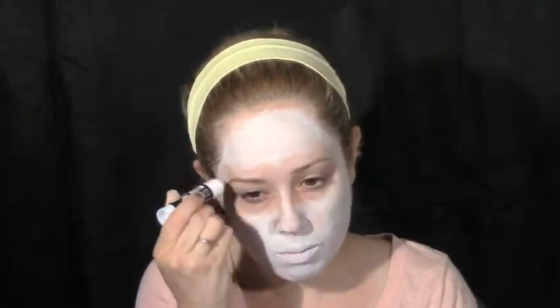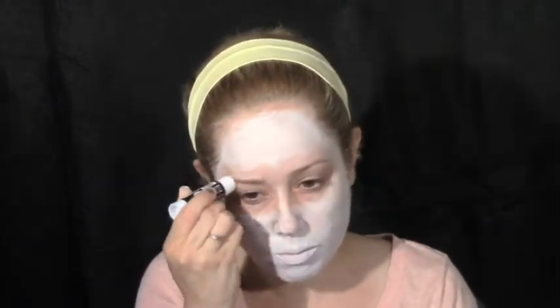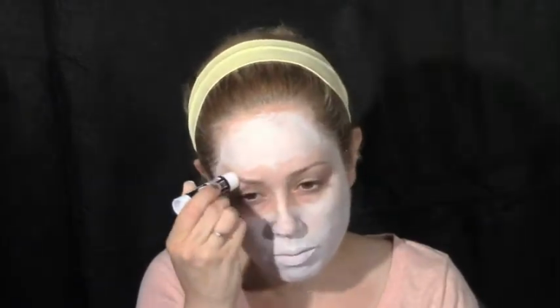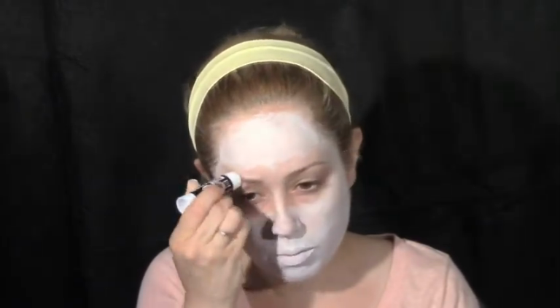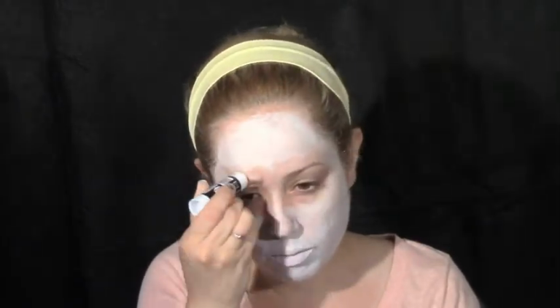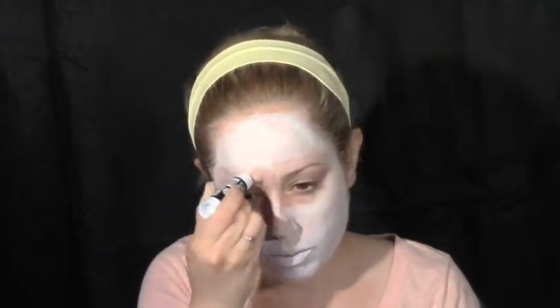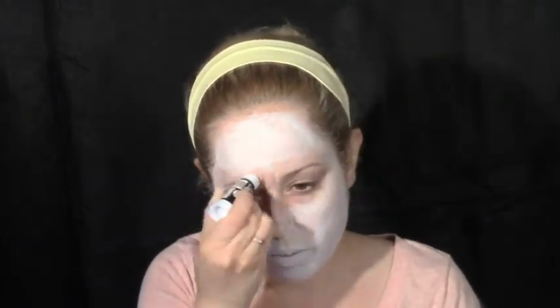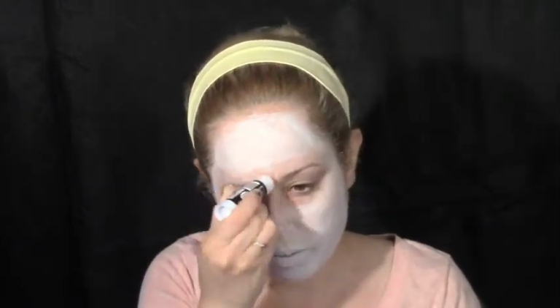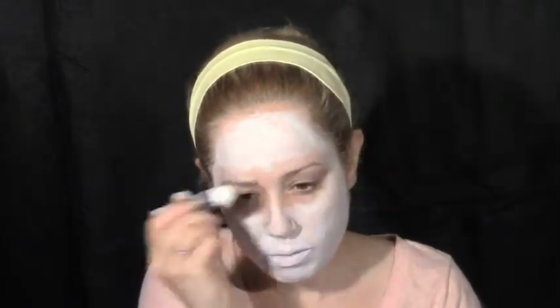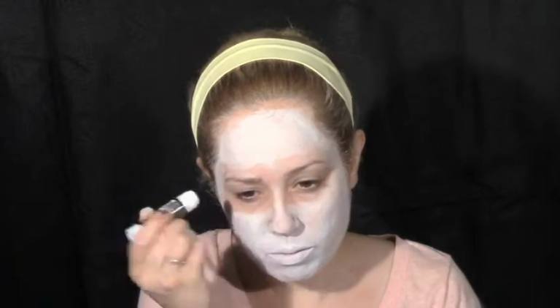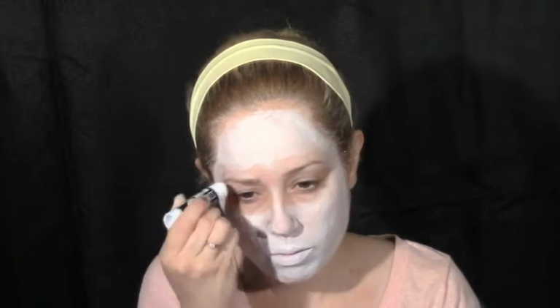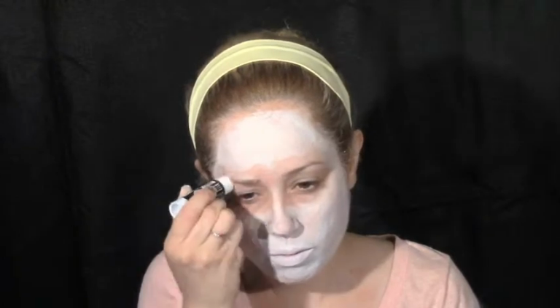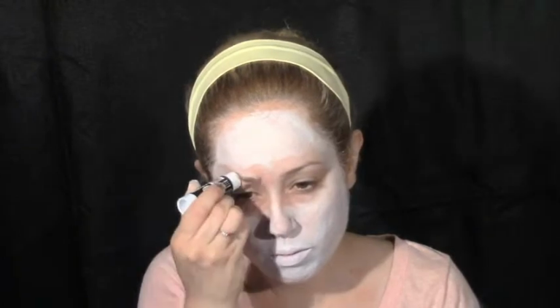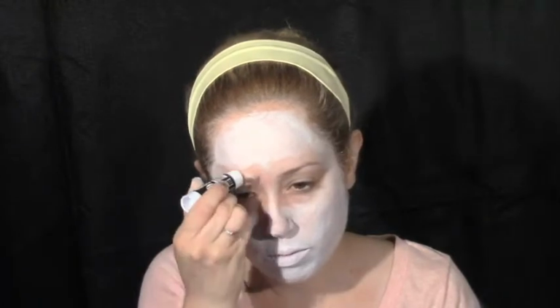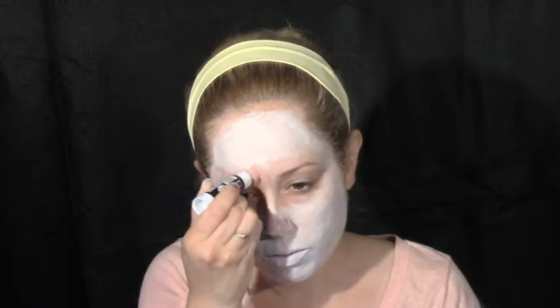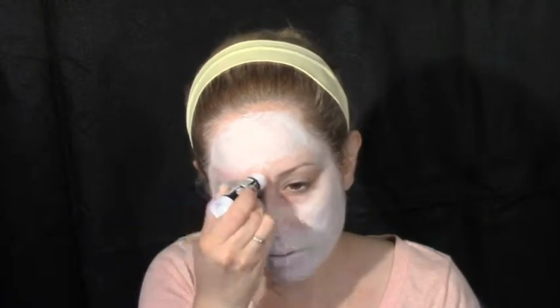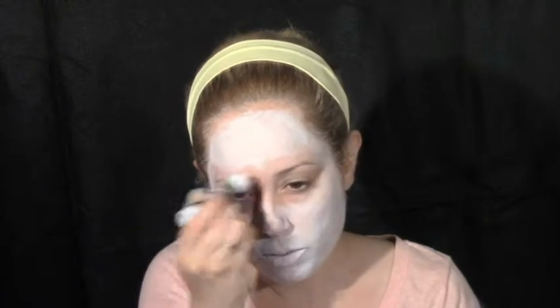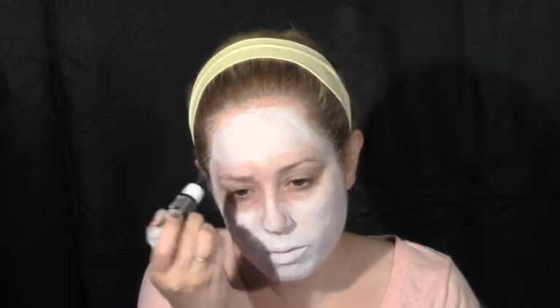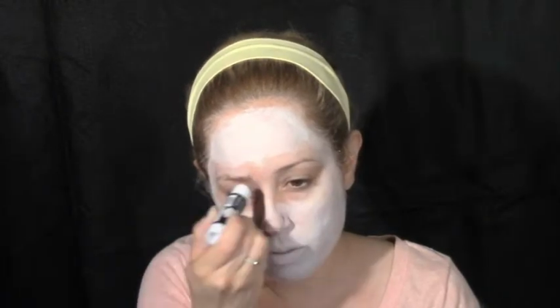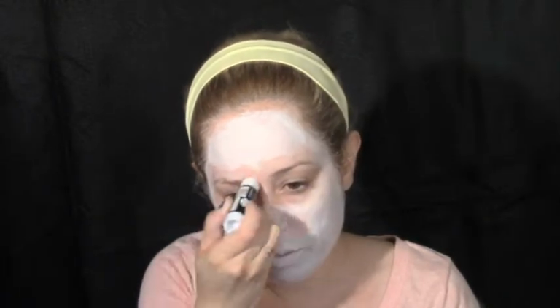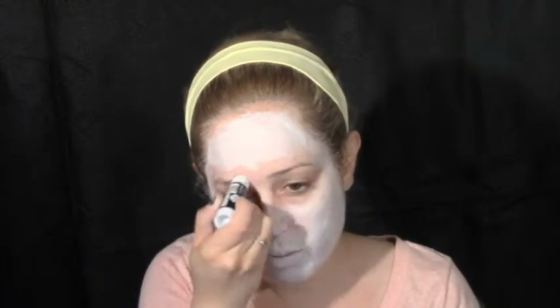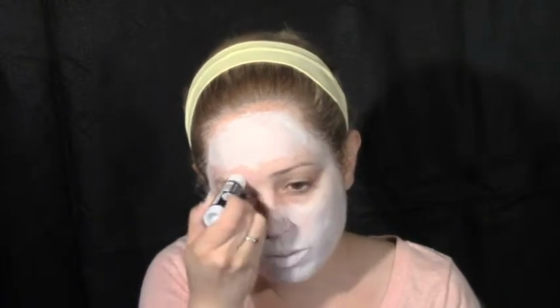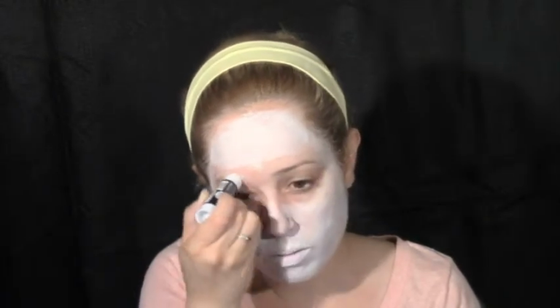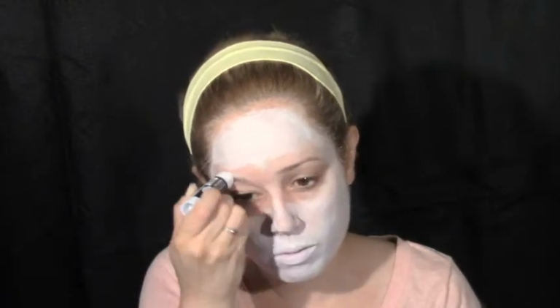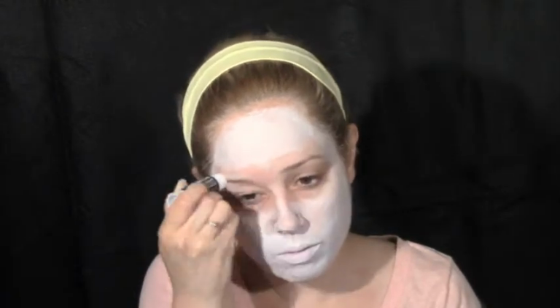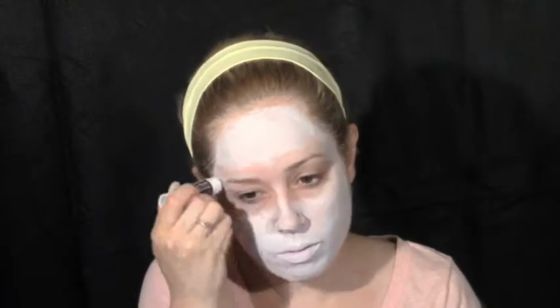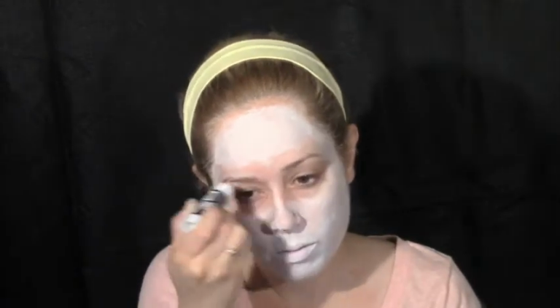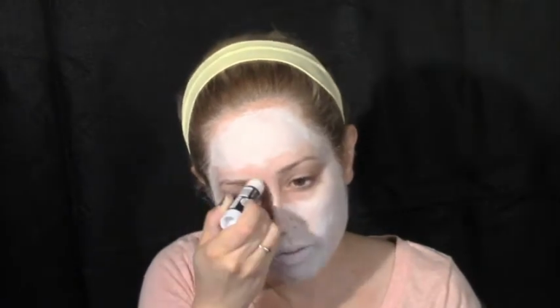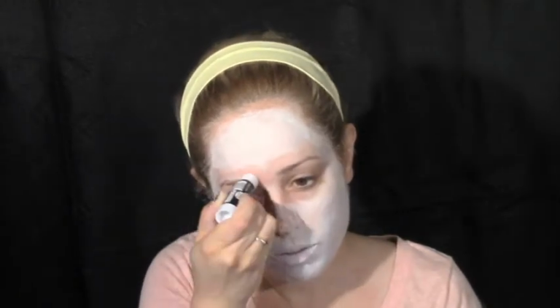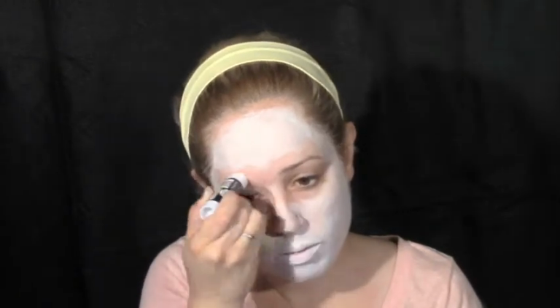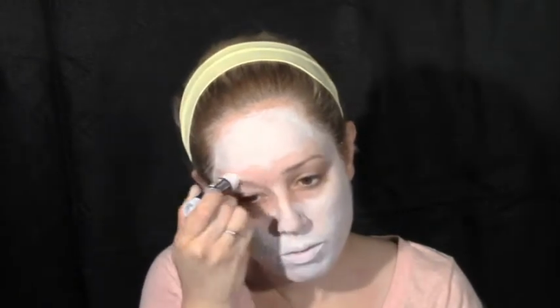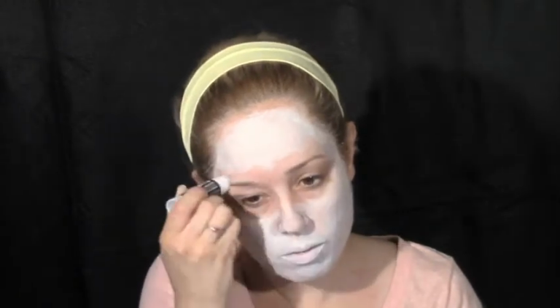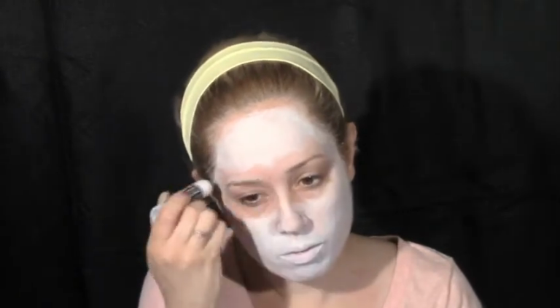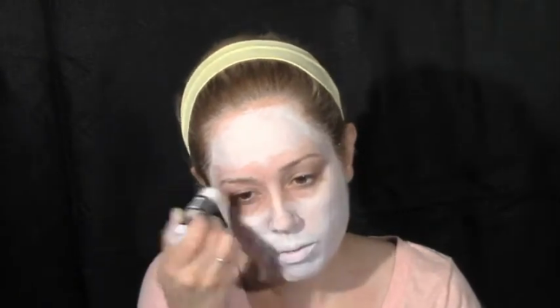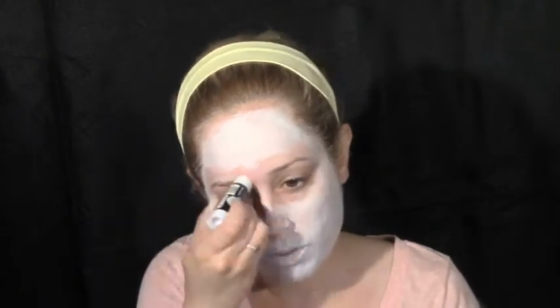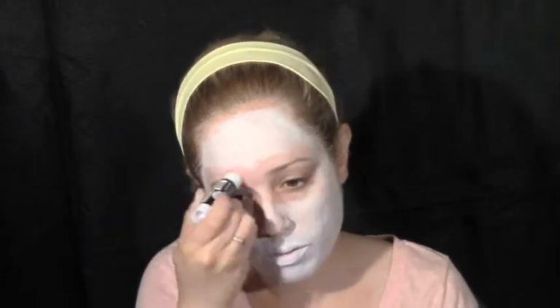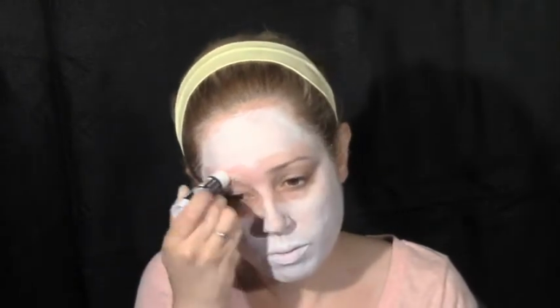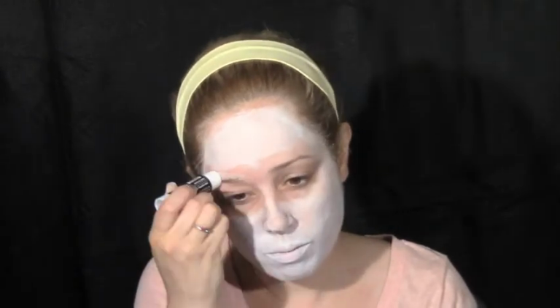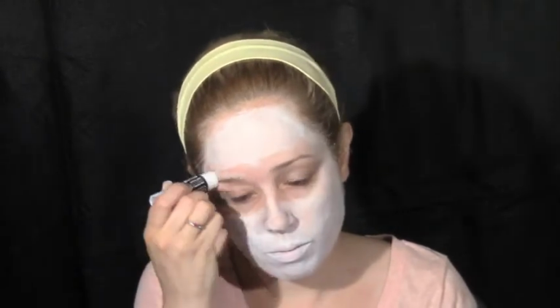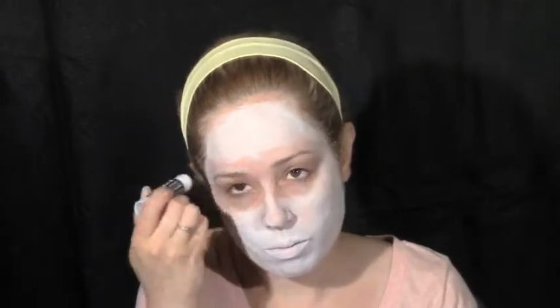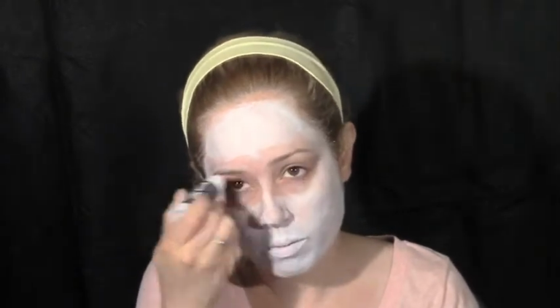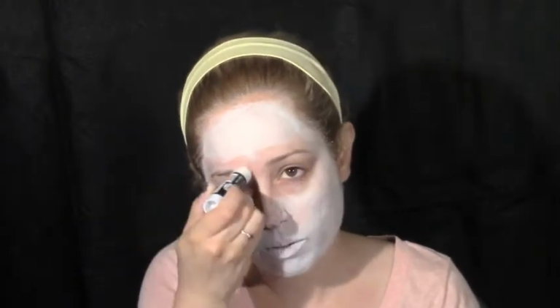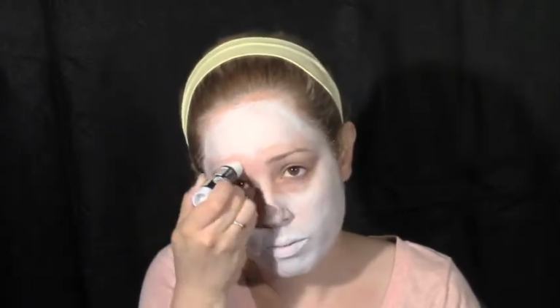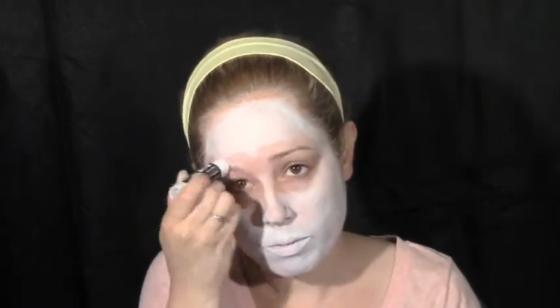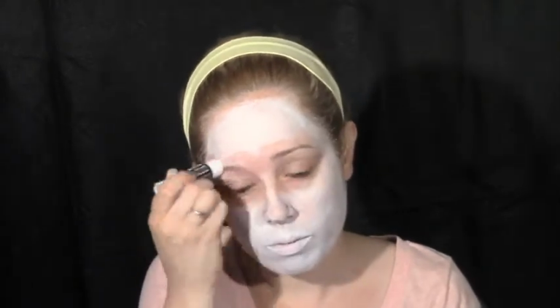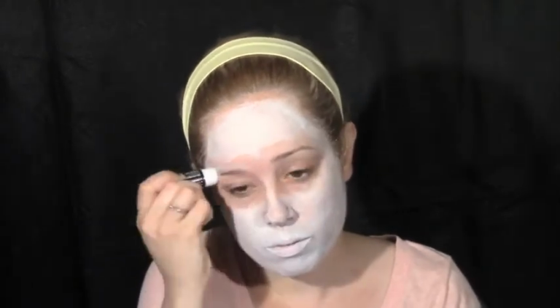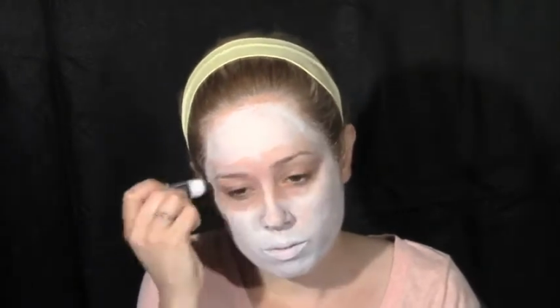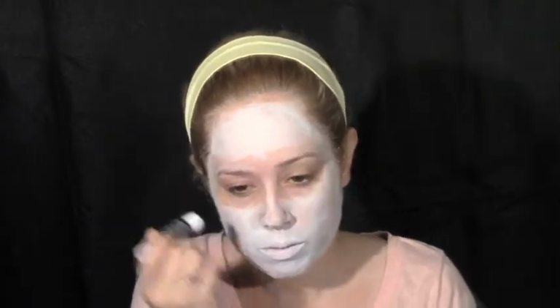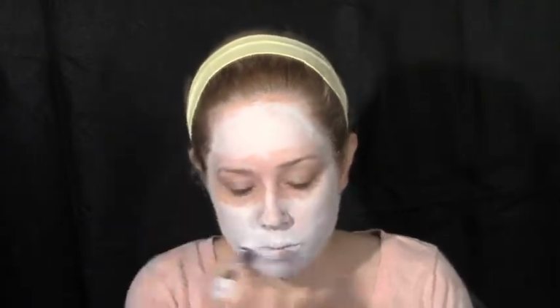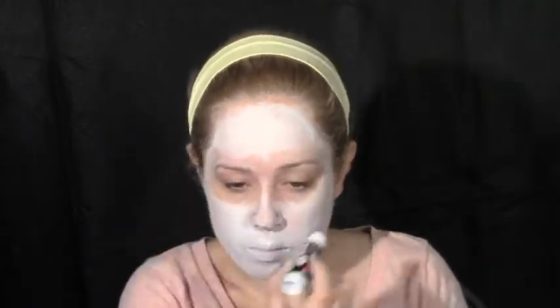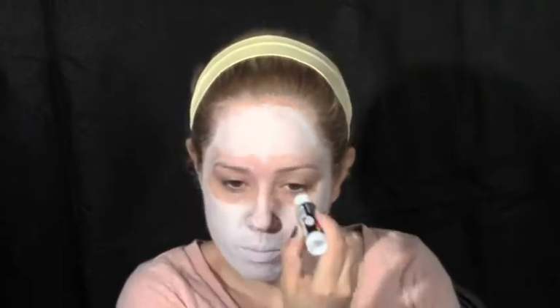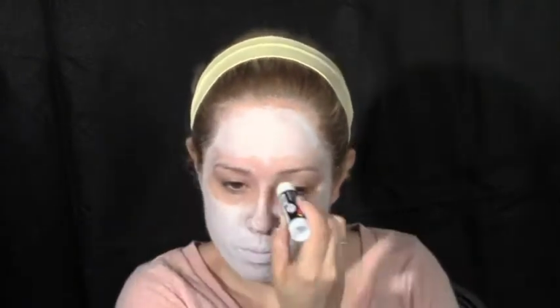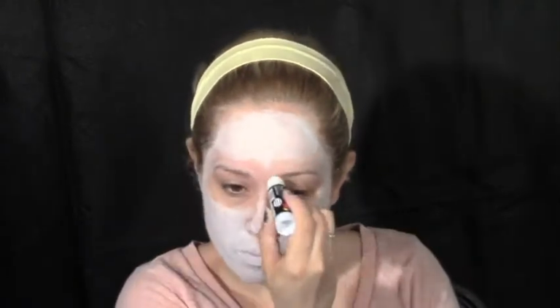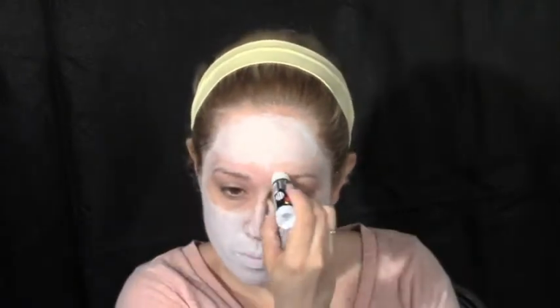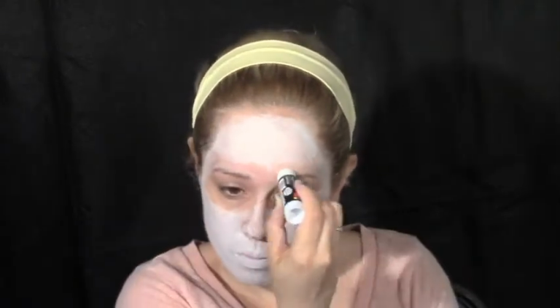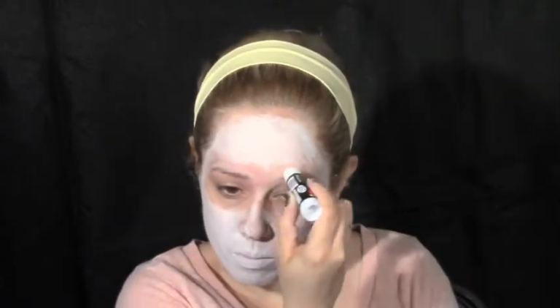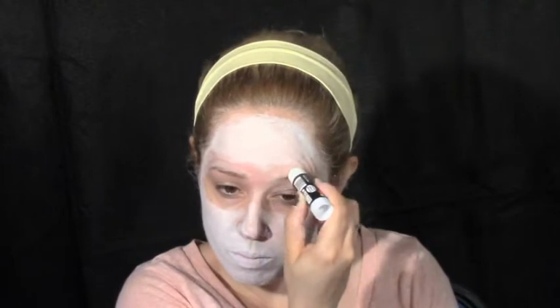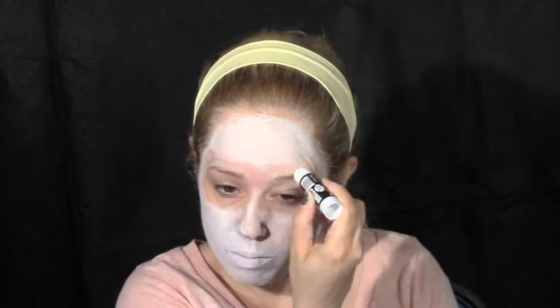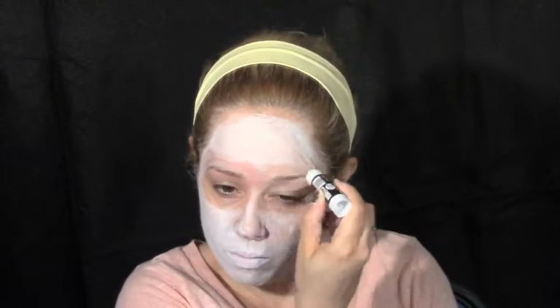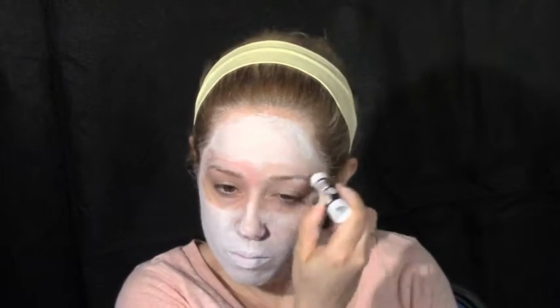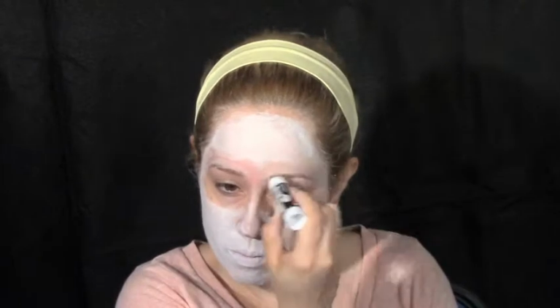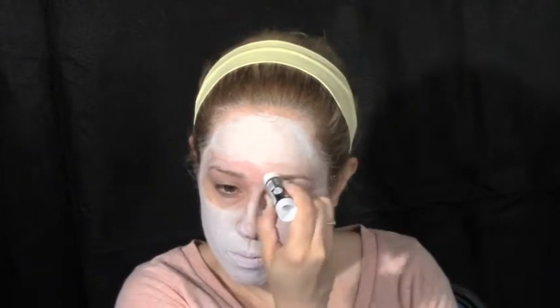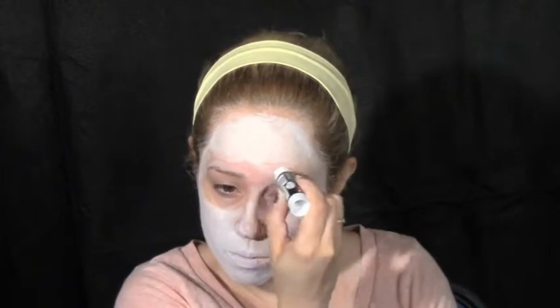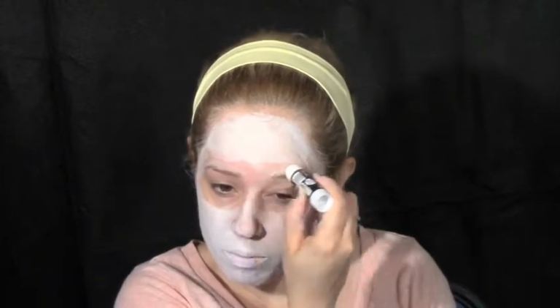Cover your eyebrows with about two or three coats of a glue stick. Let it dry, layer again, let it dry, and repeat.